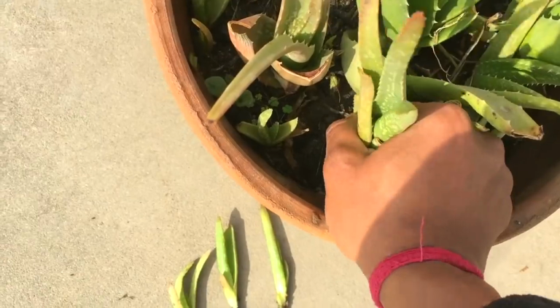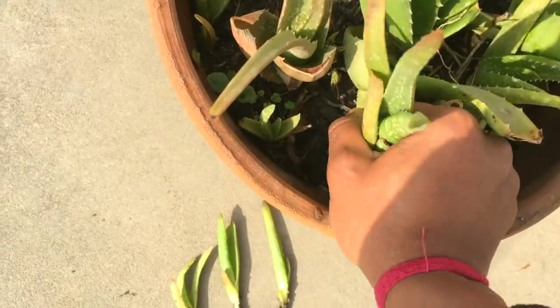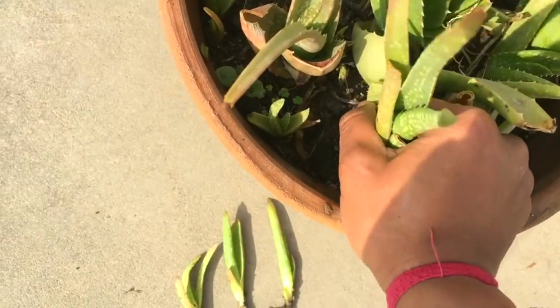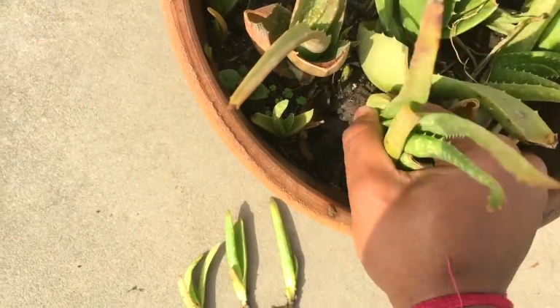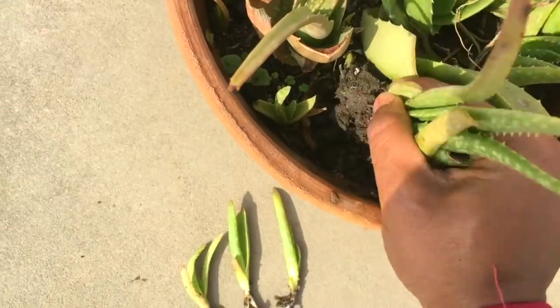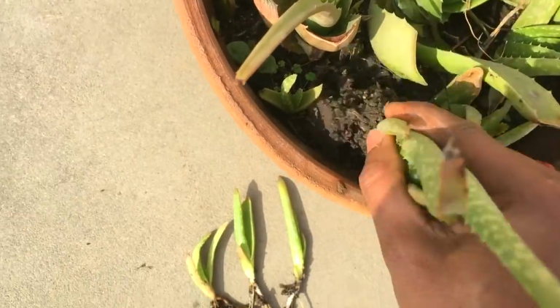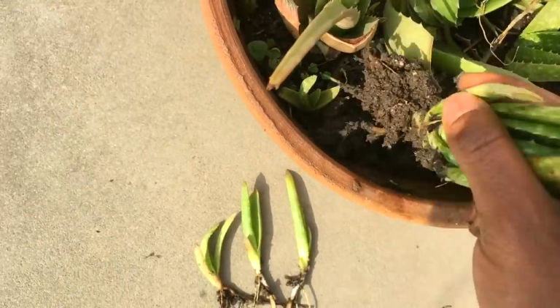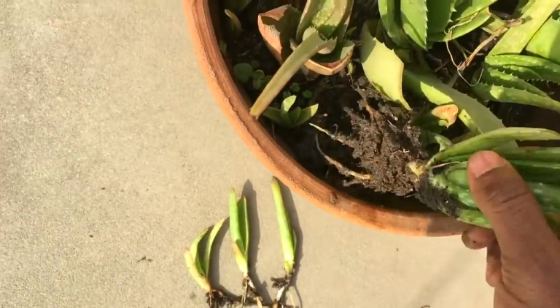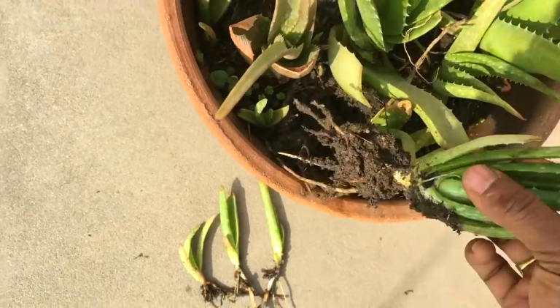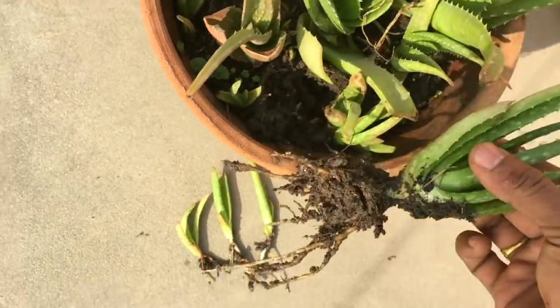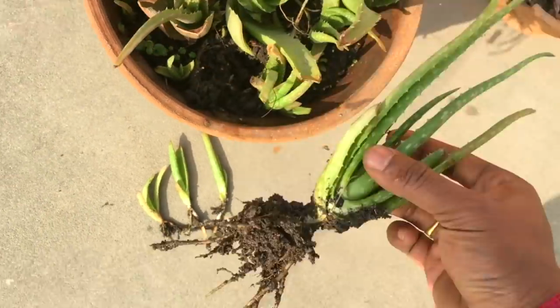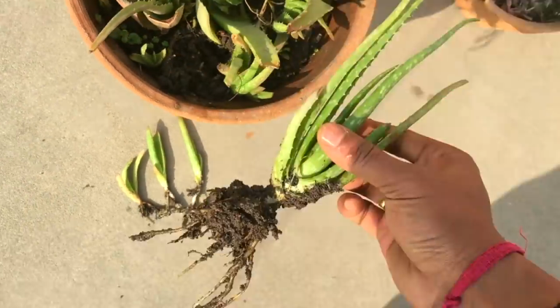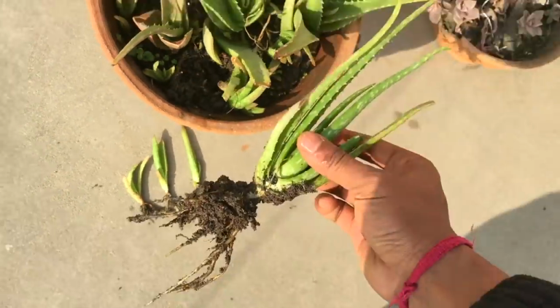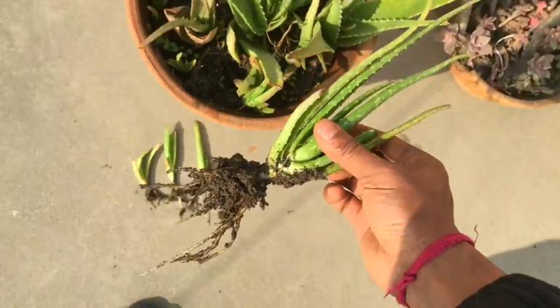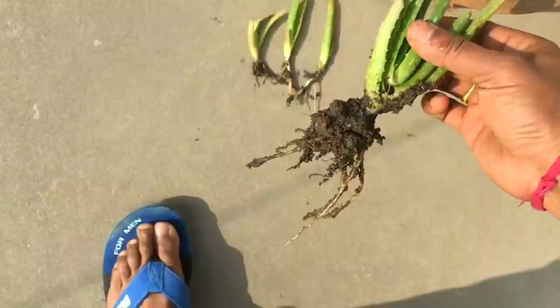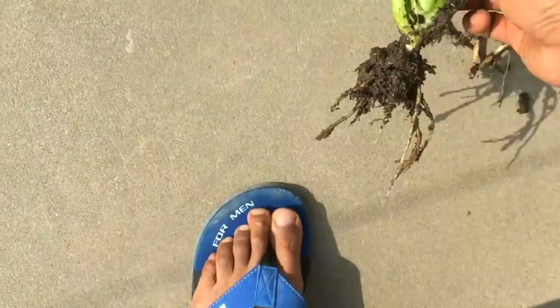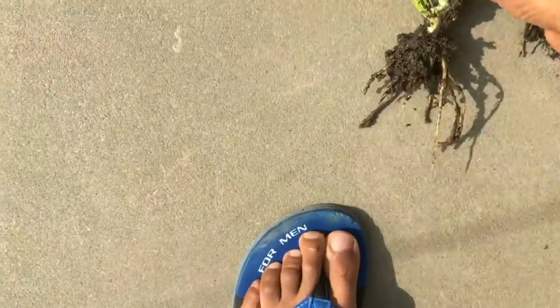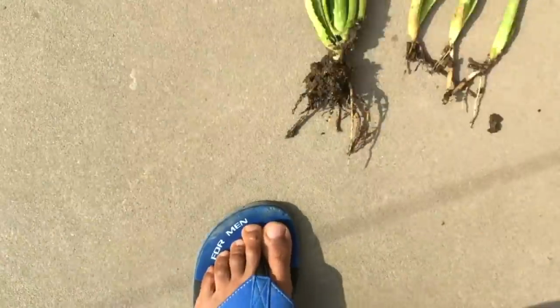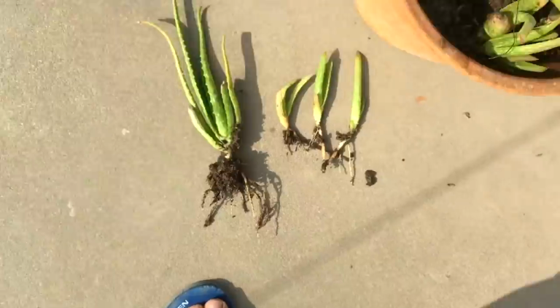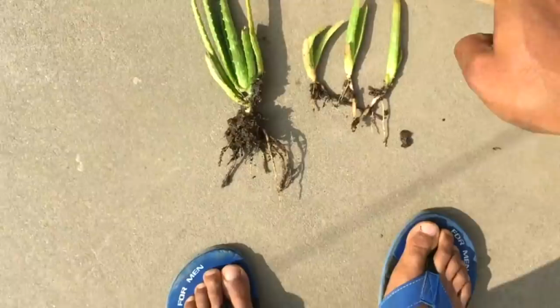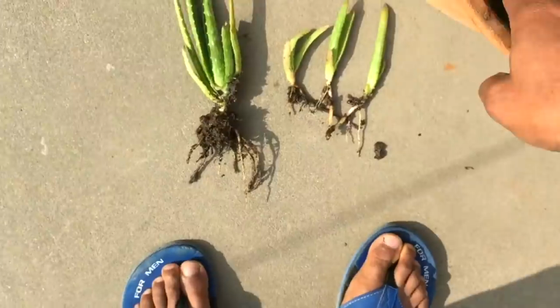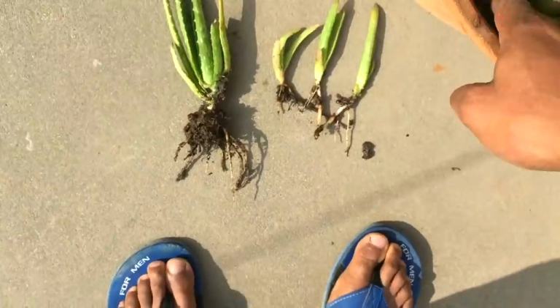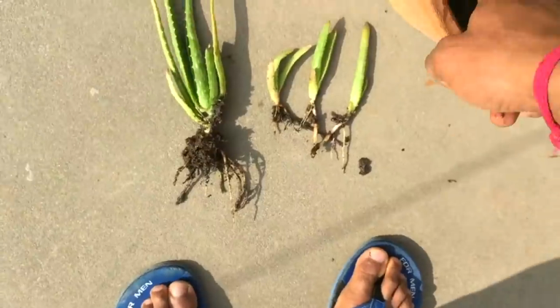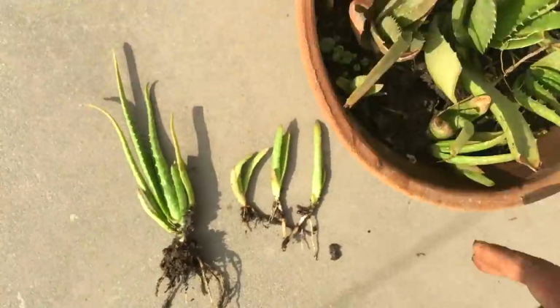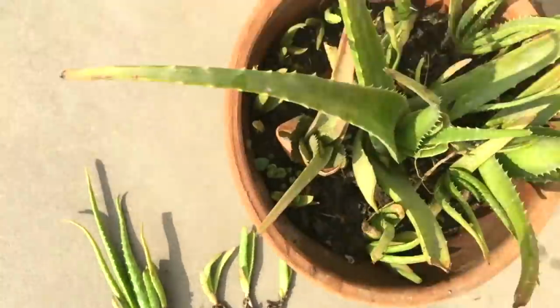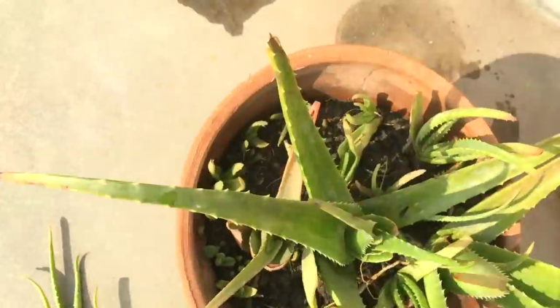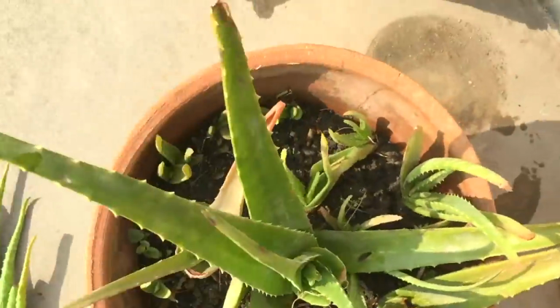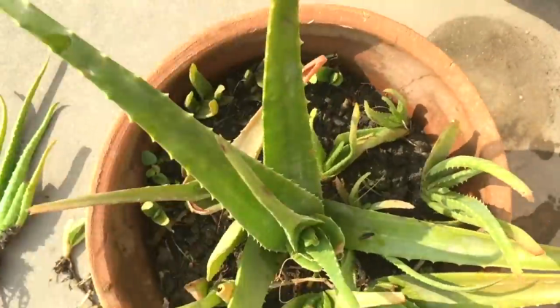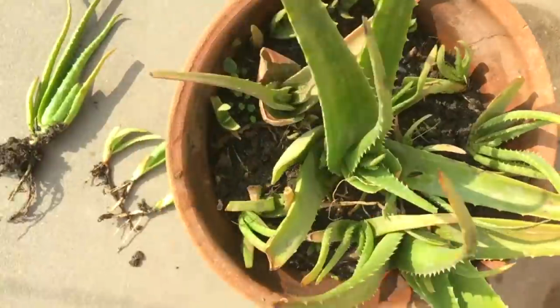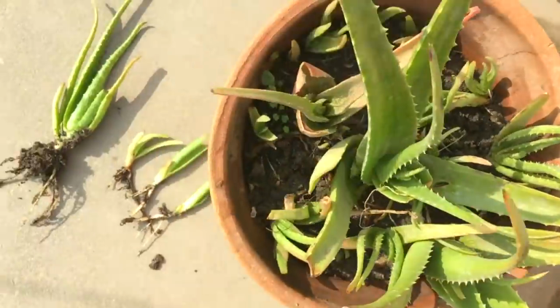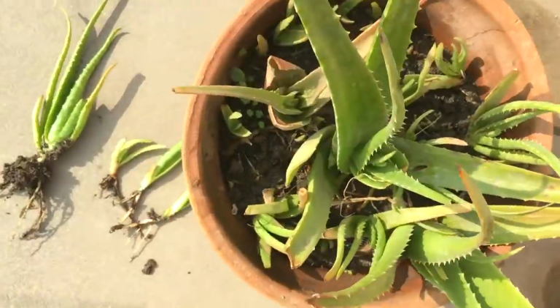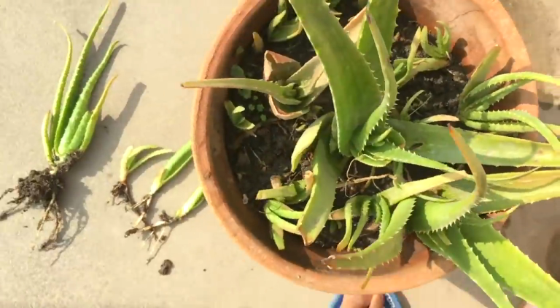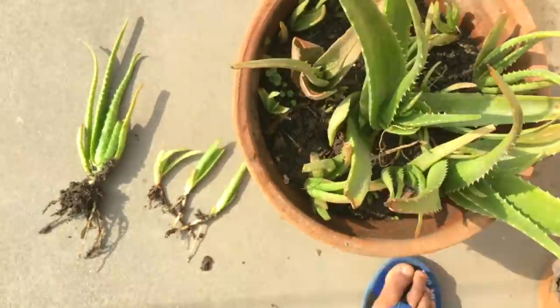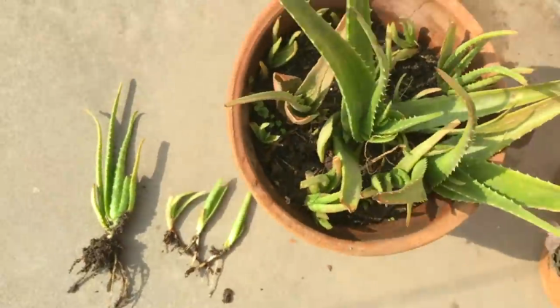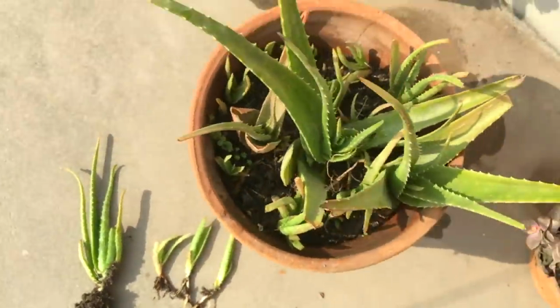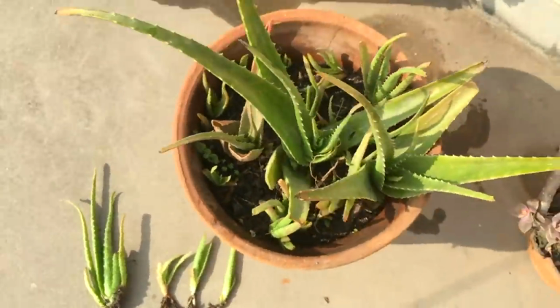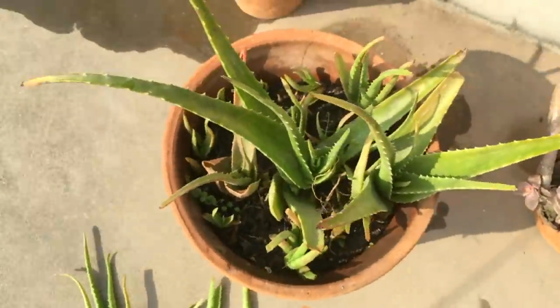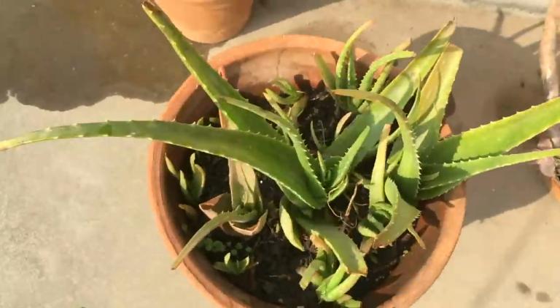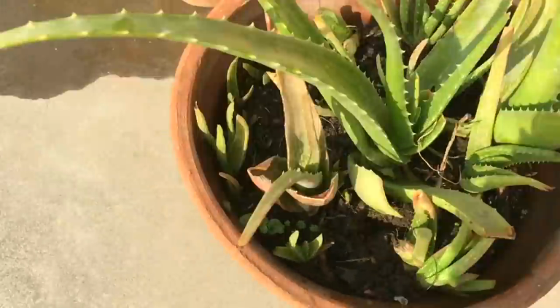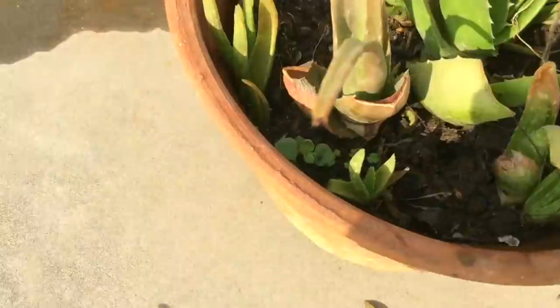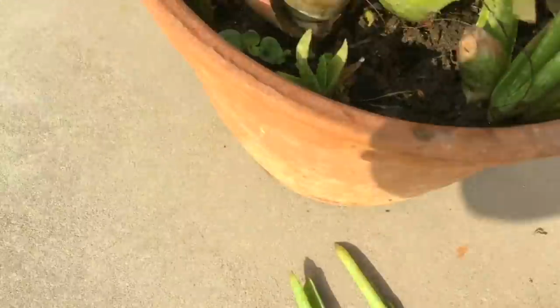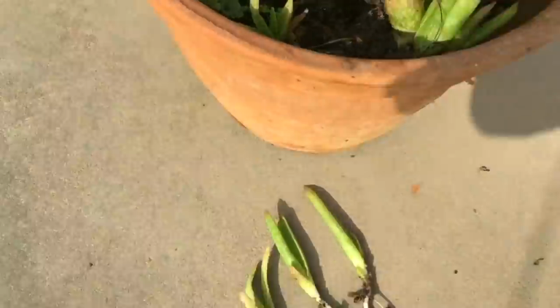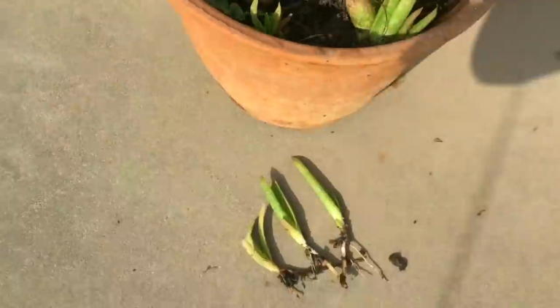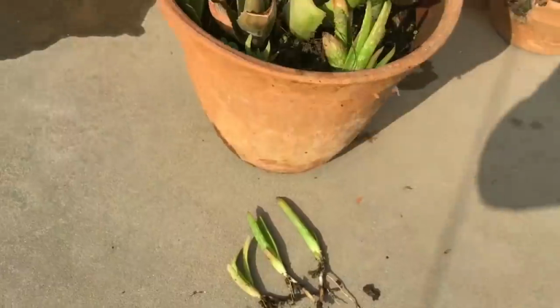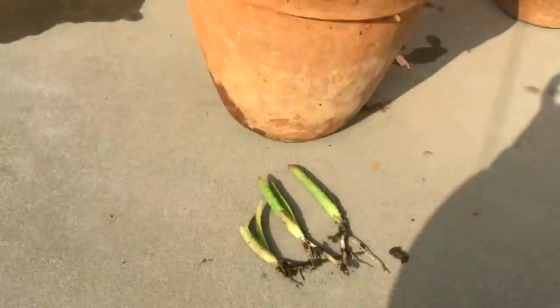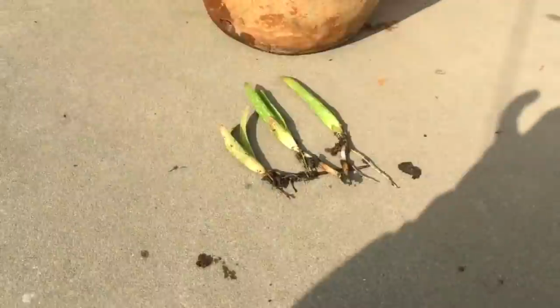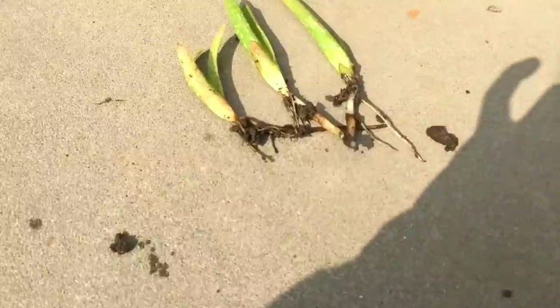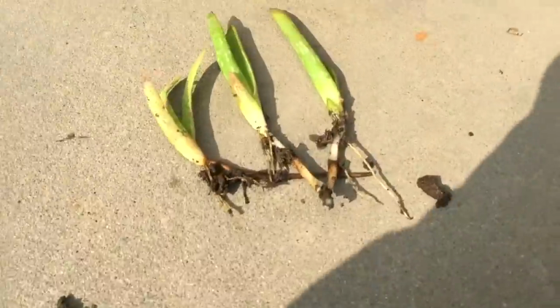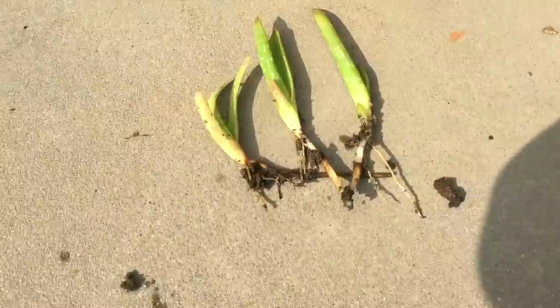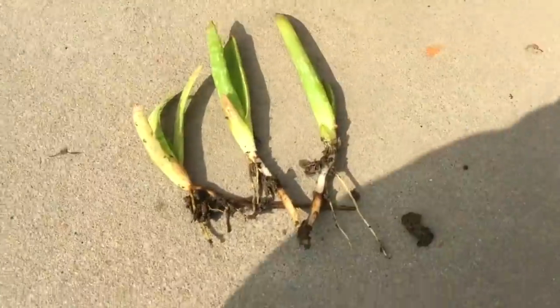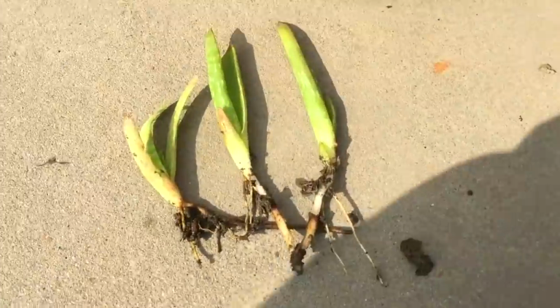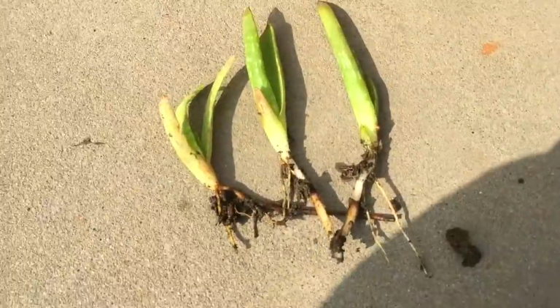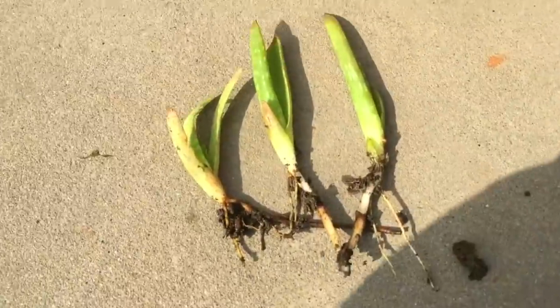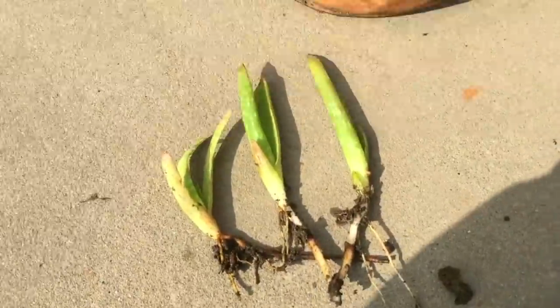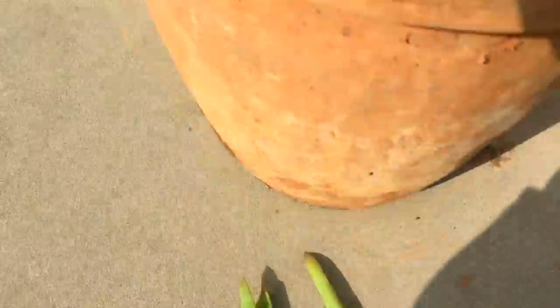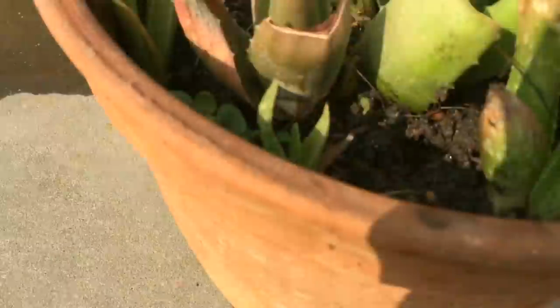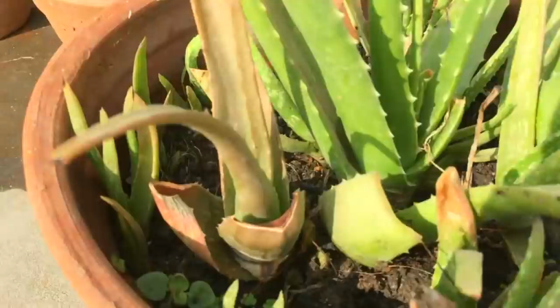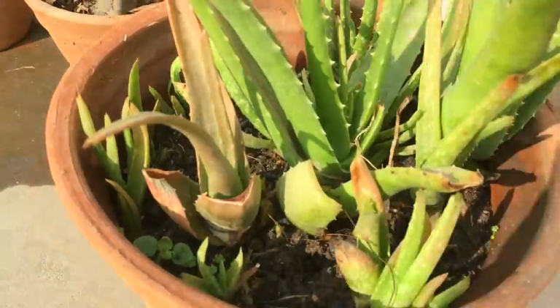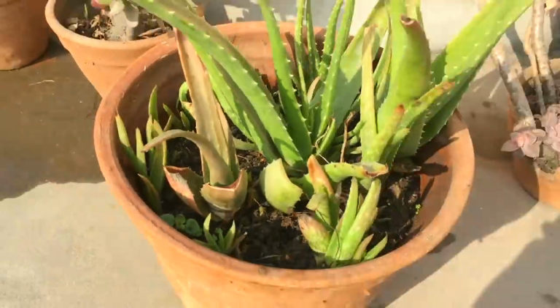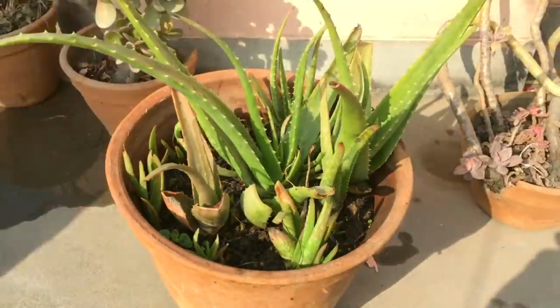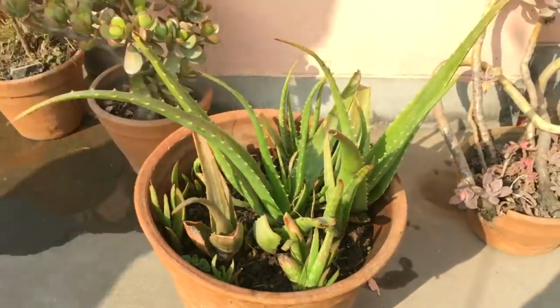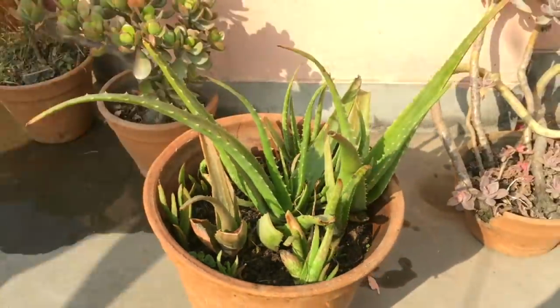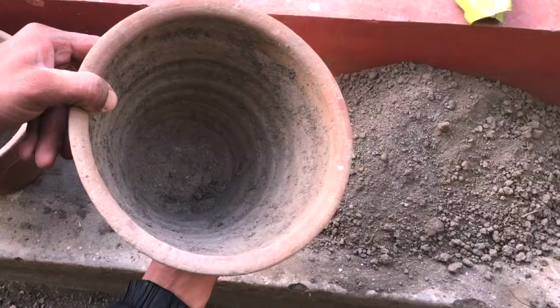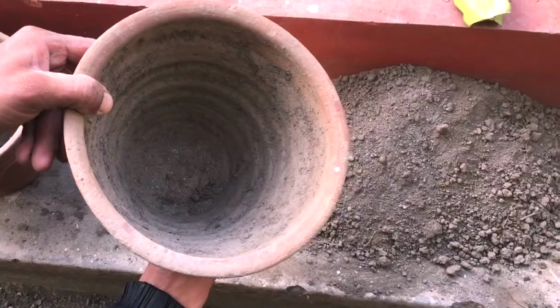If you remove the young plants from the pot, it will also help the older plant grow faster and healthier.